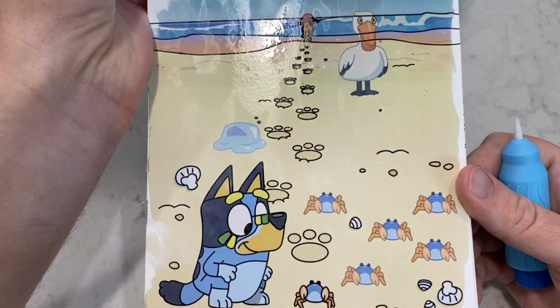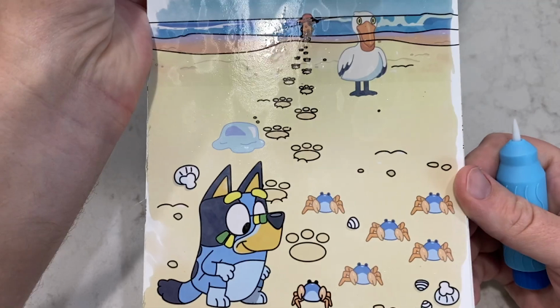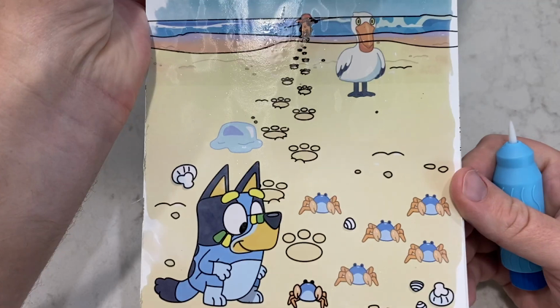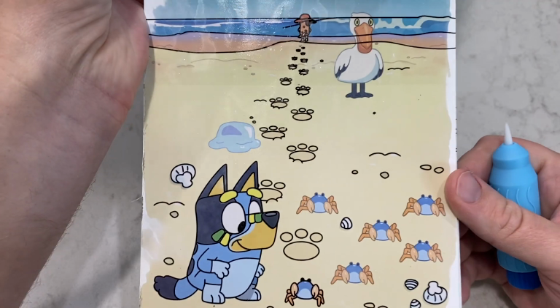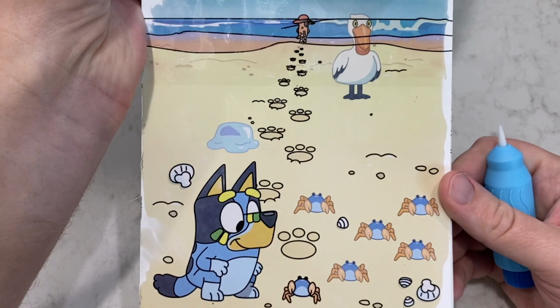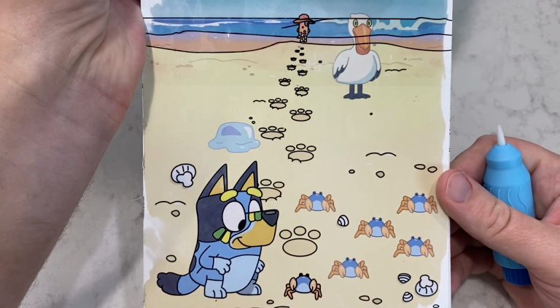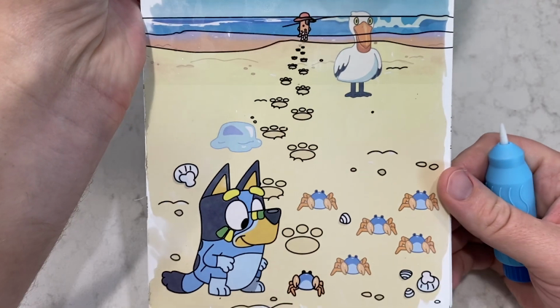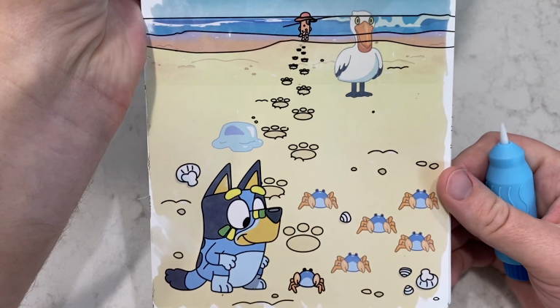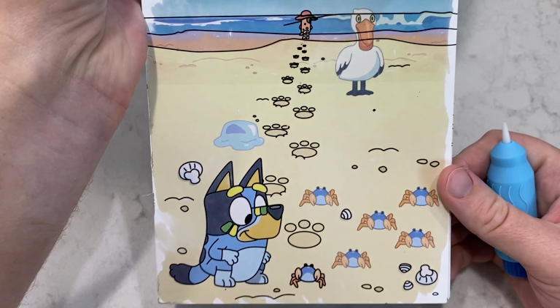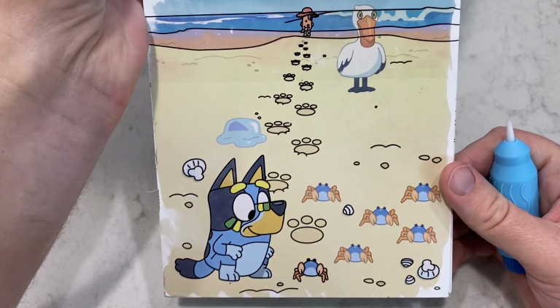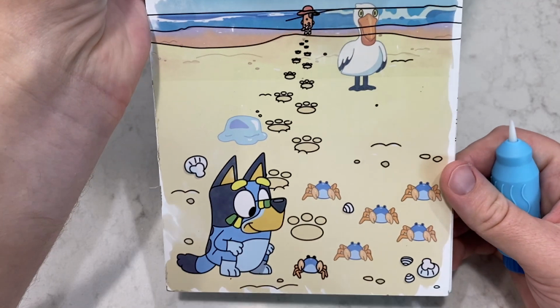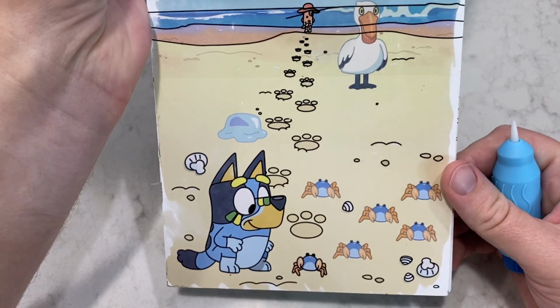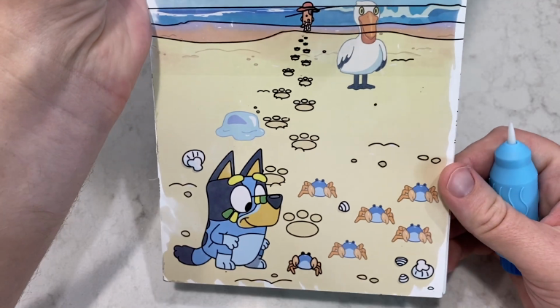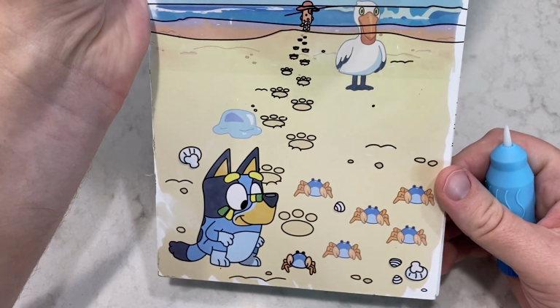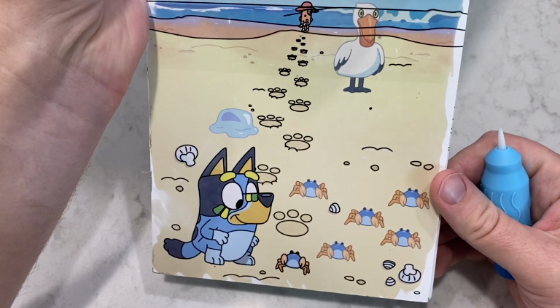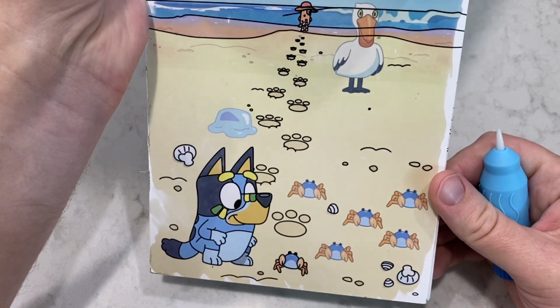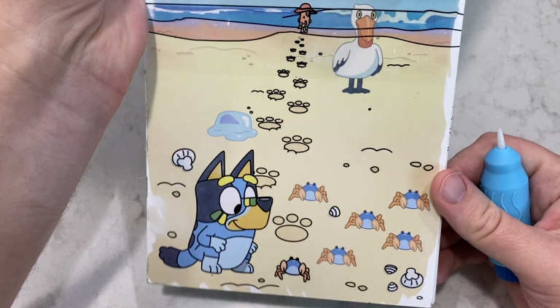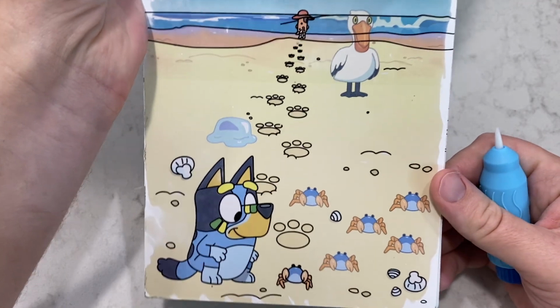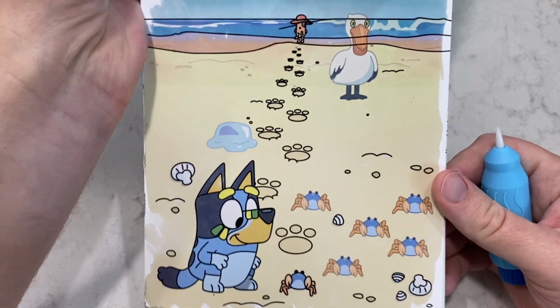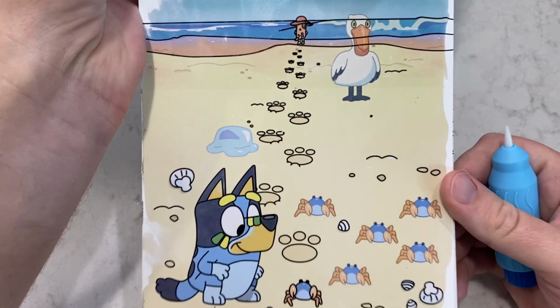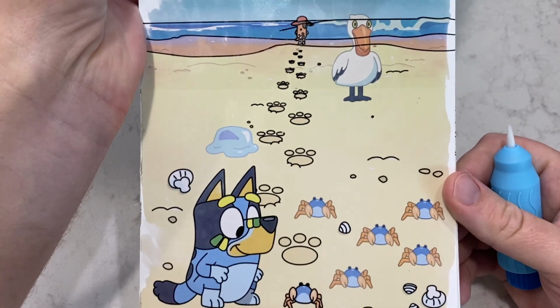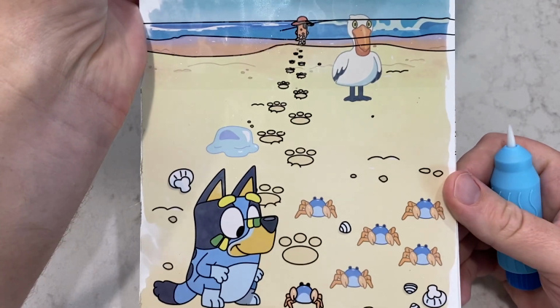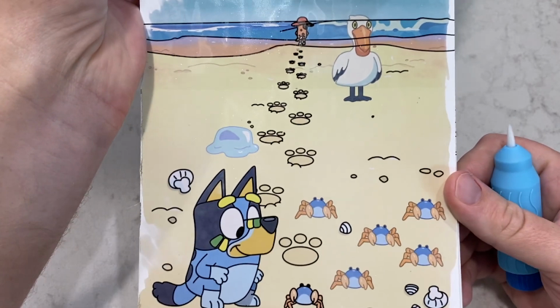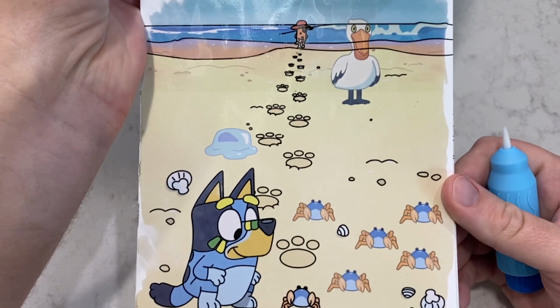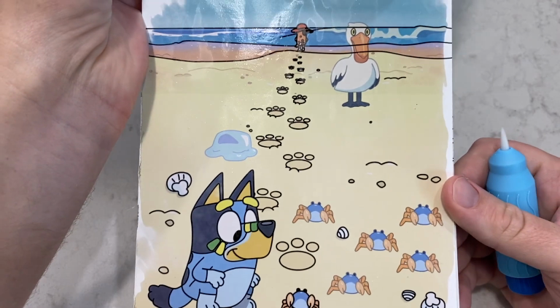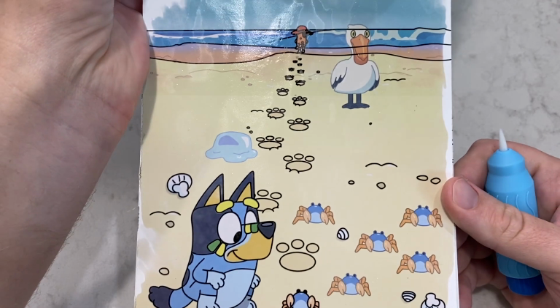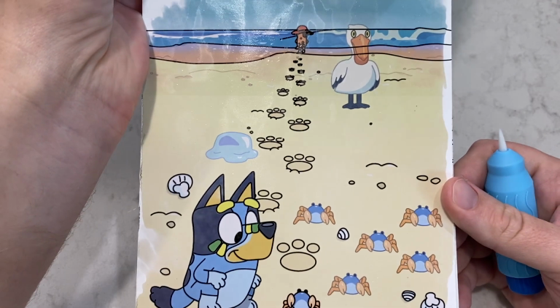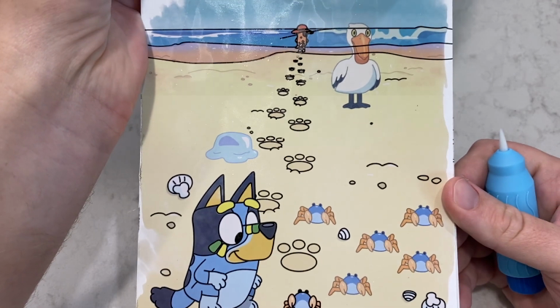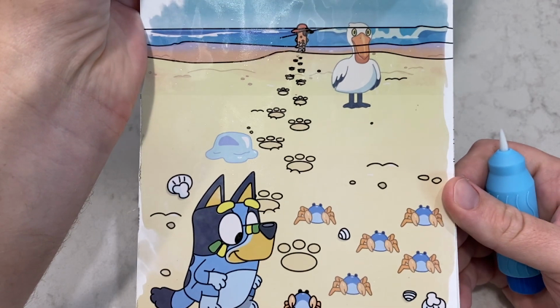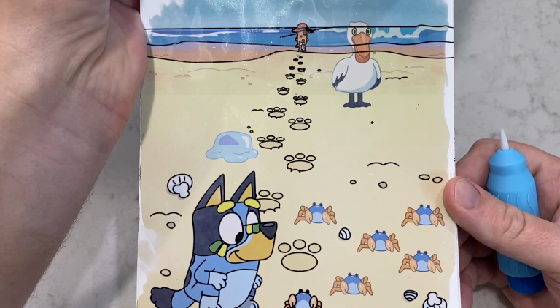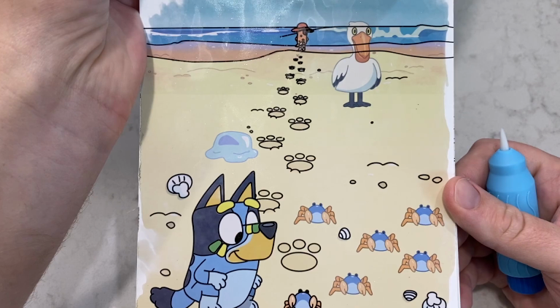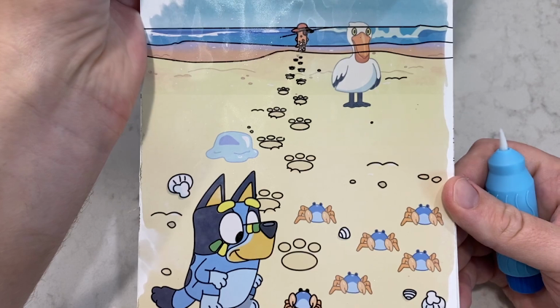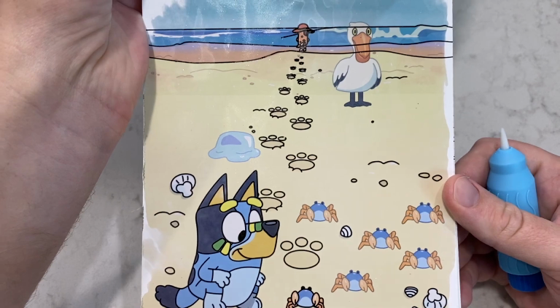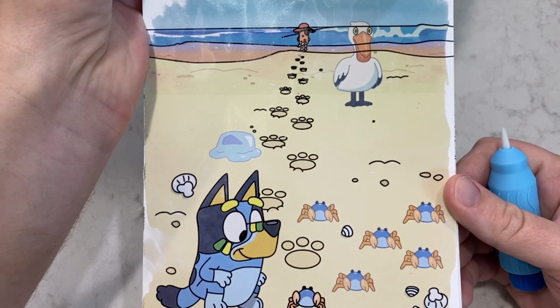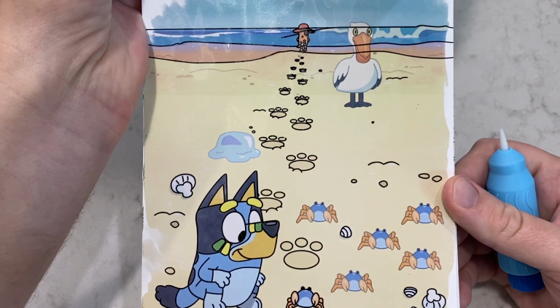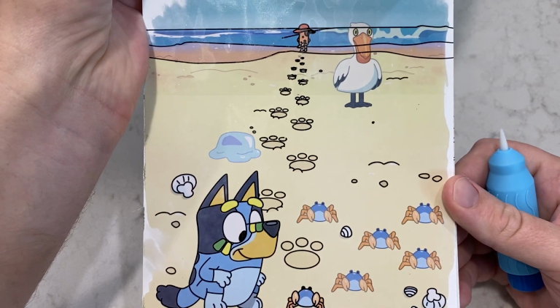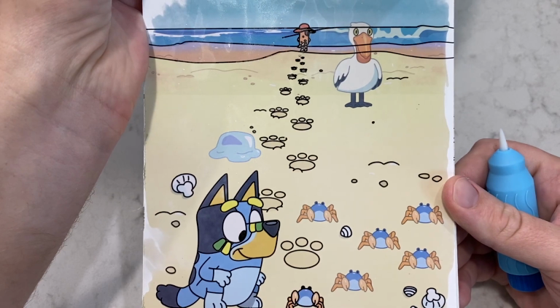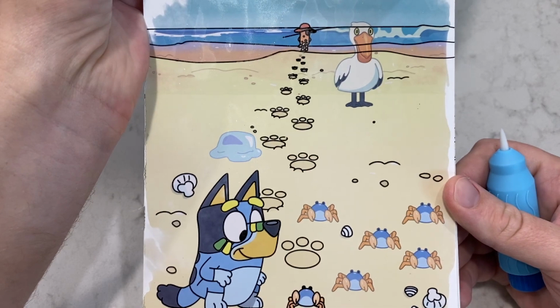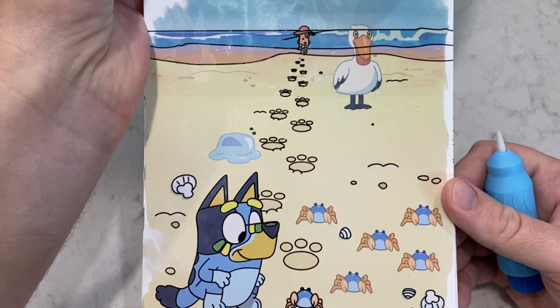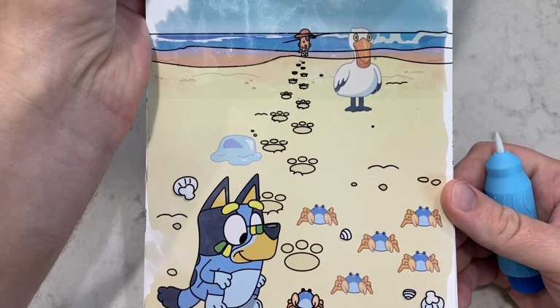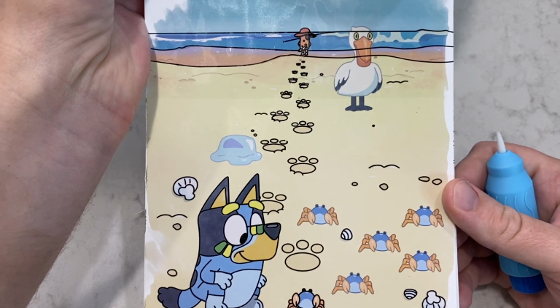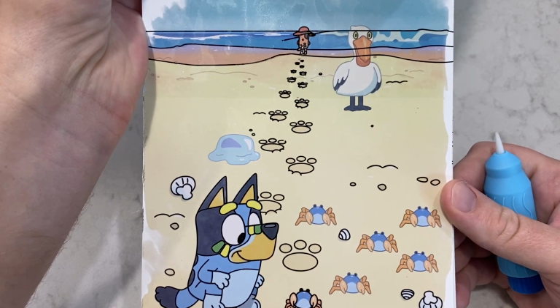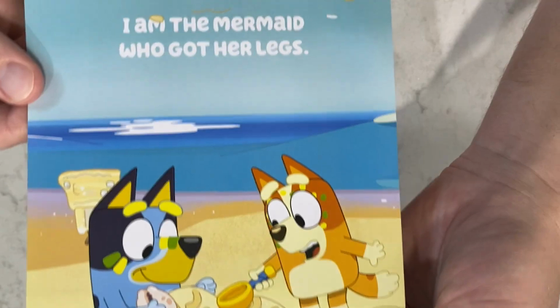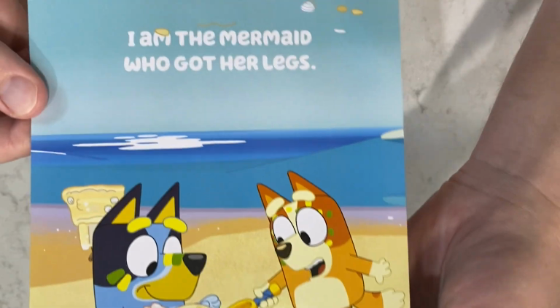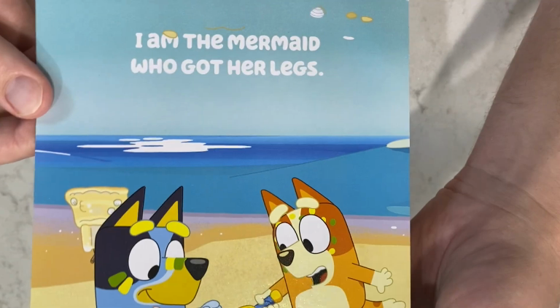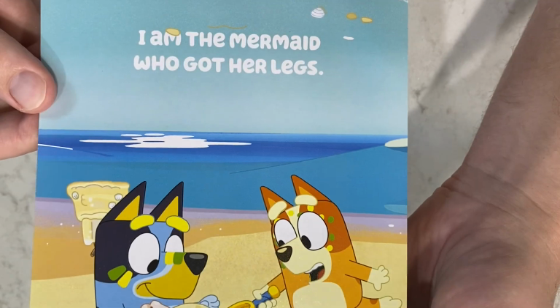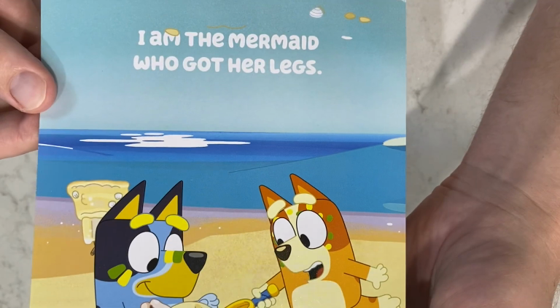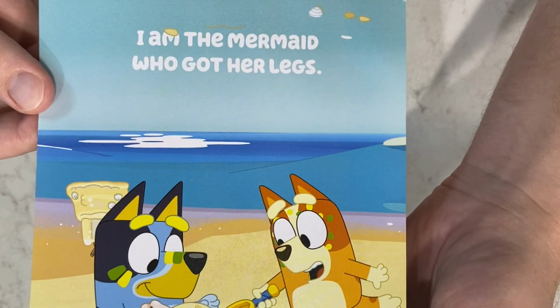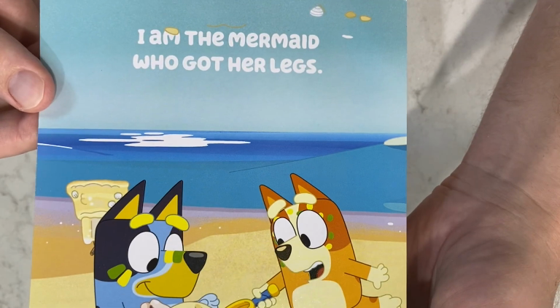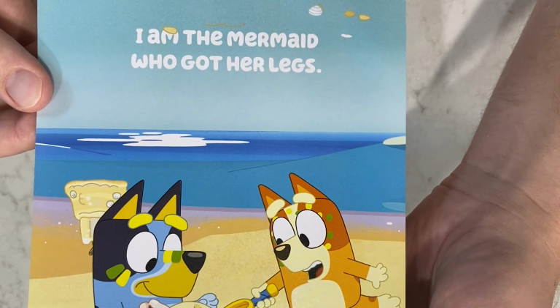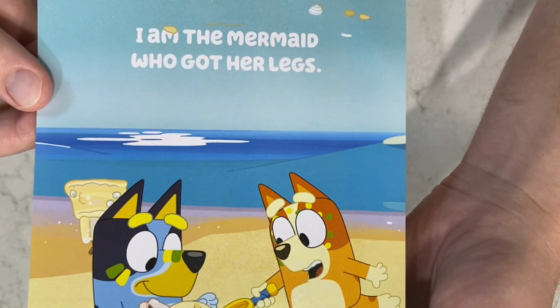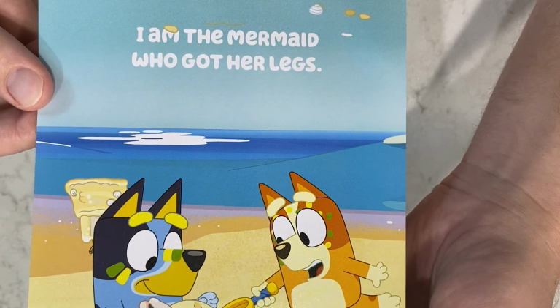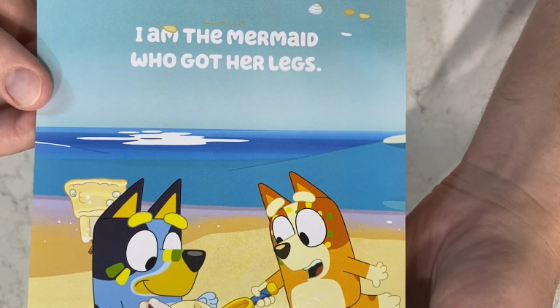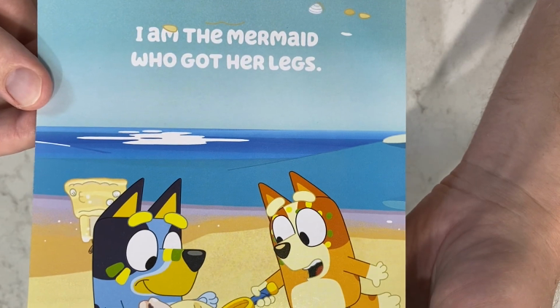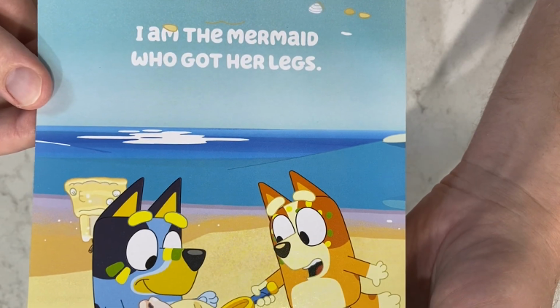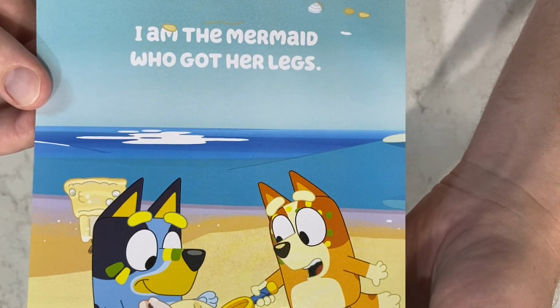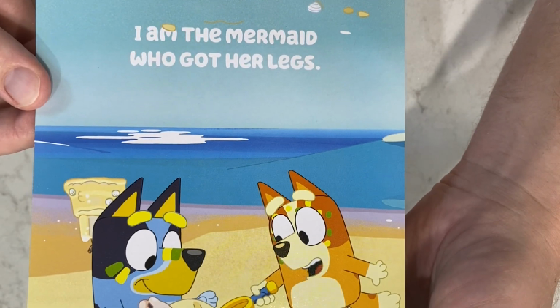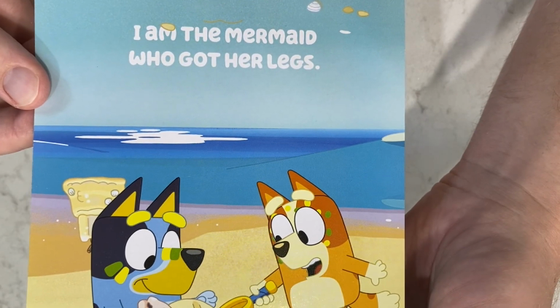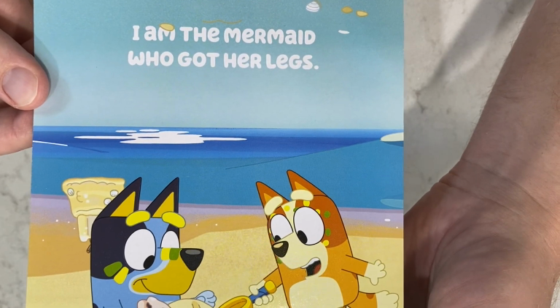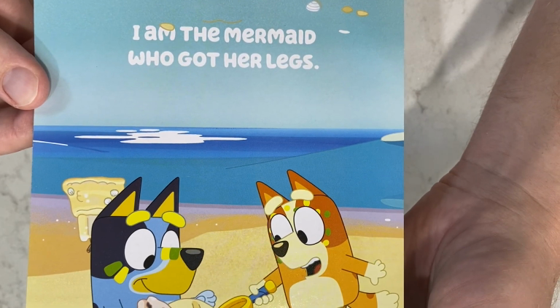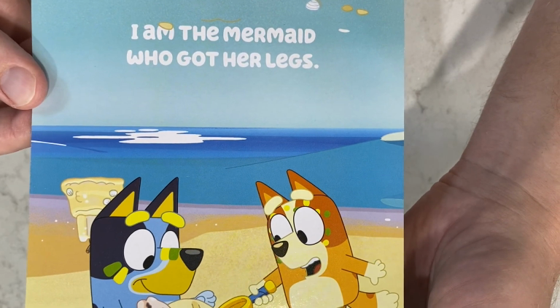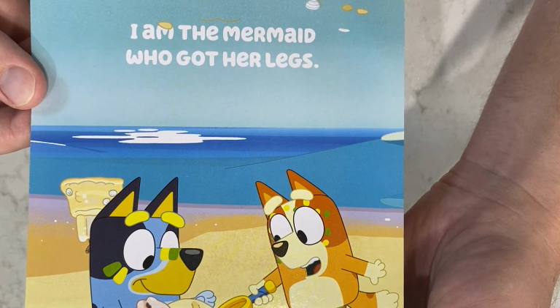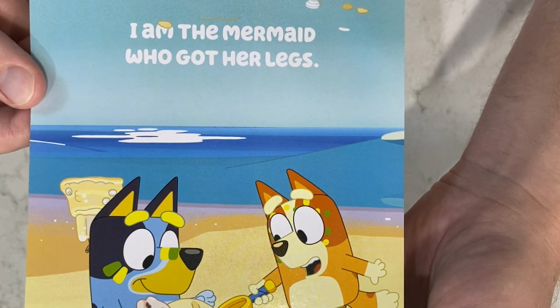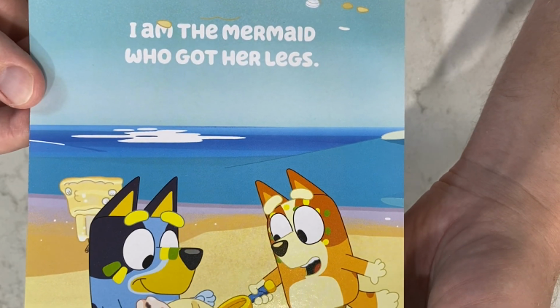Wow, this turned out great! Now let's go ahead and flip it over on the back side, where you get another extra picture!